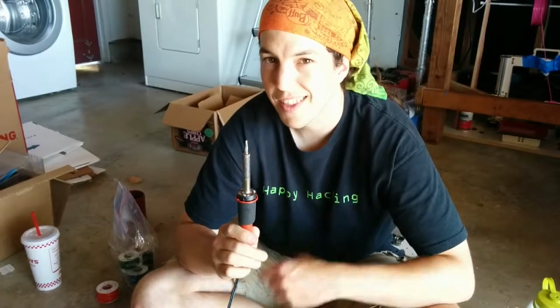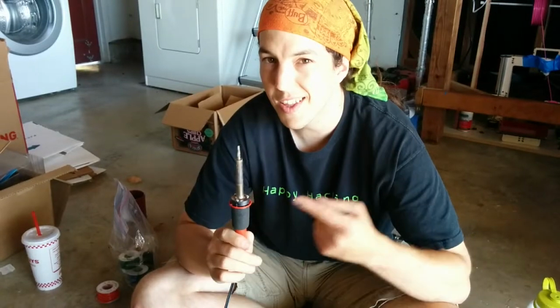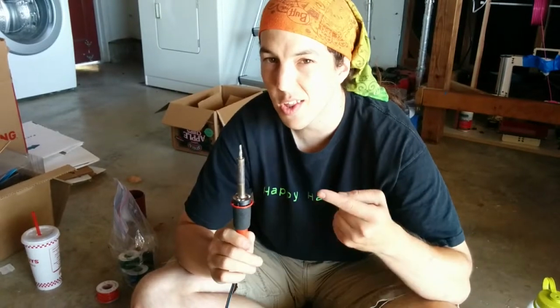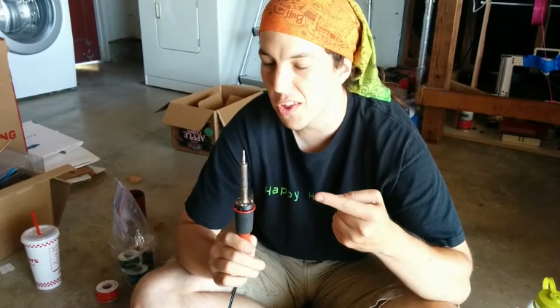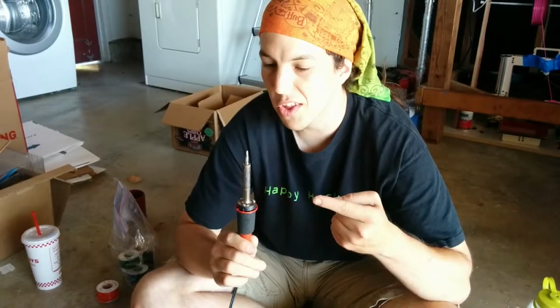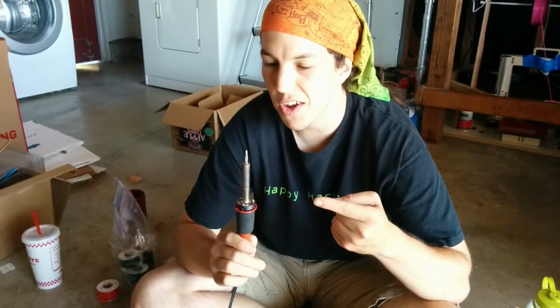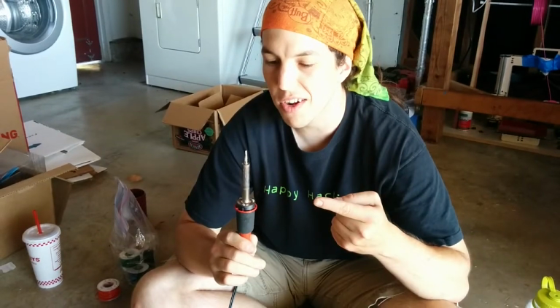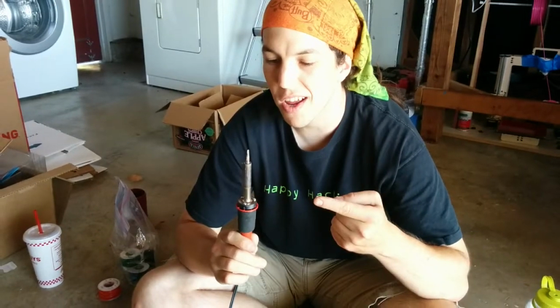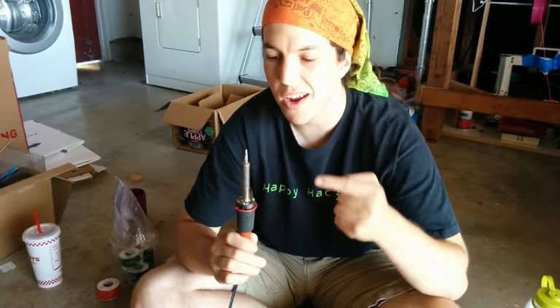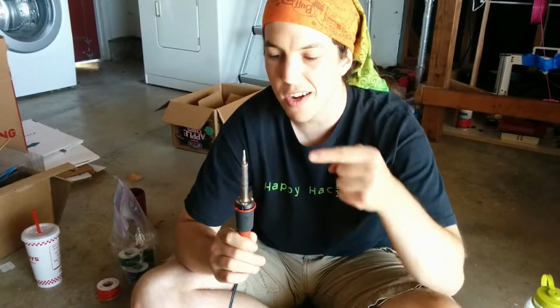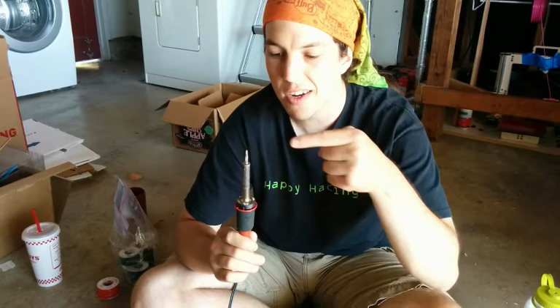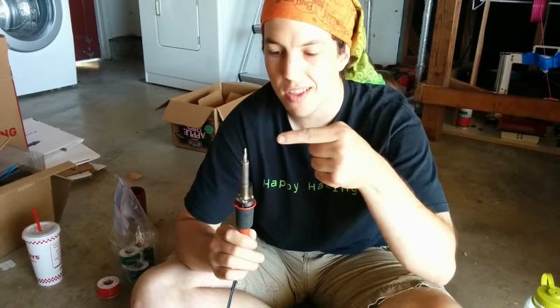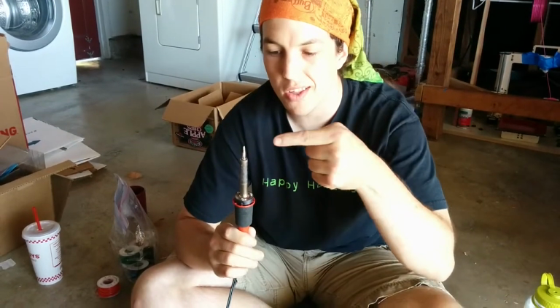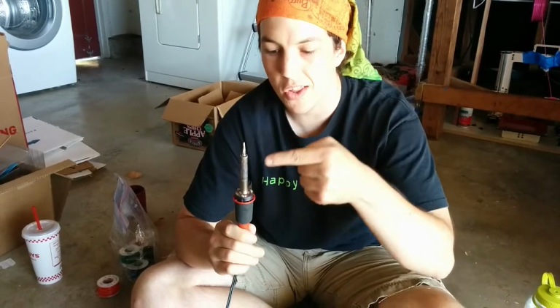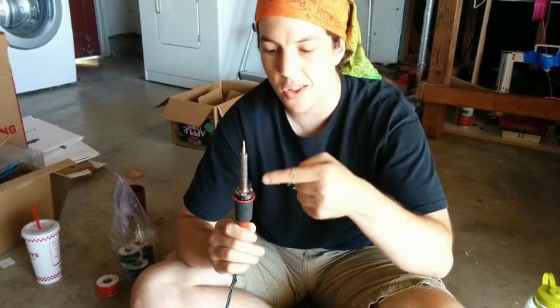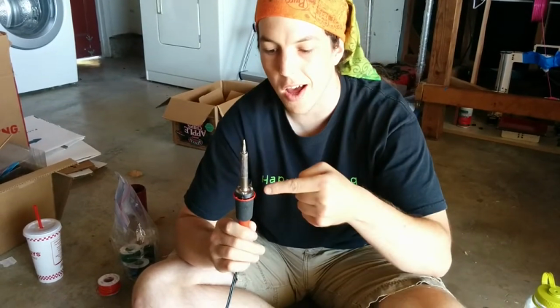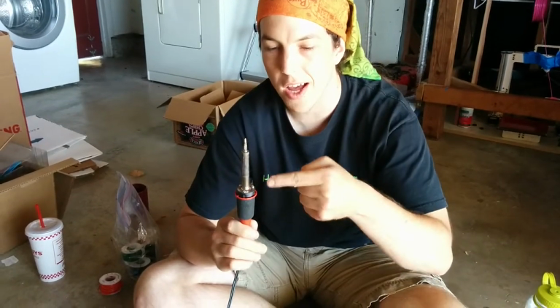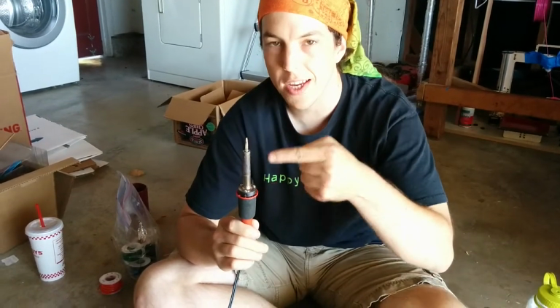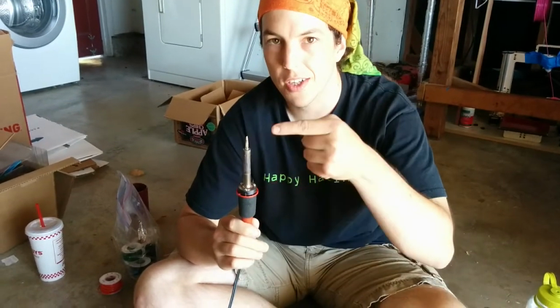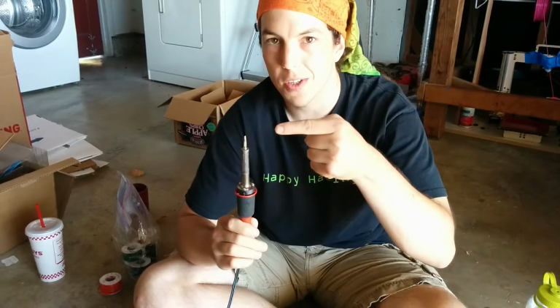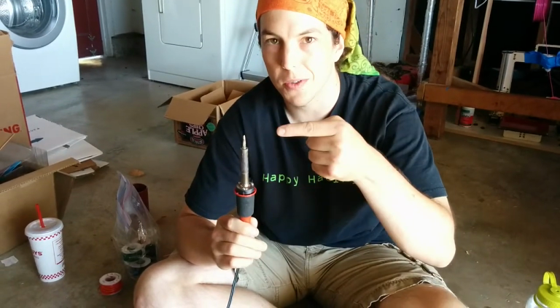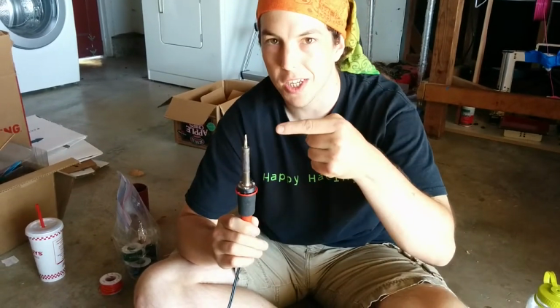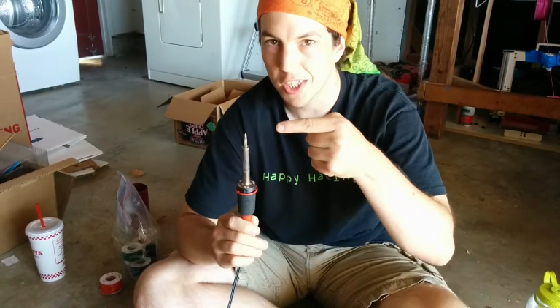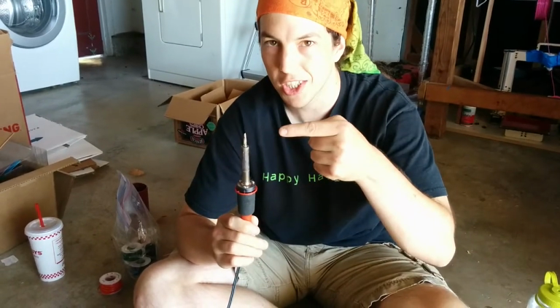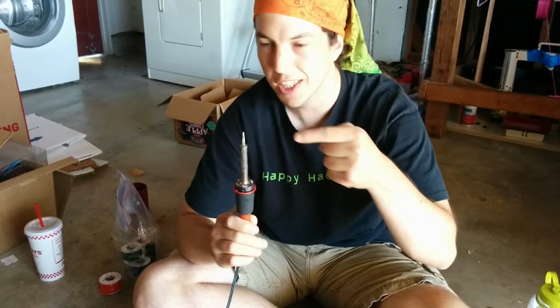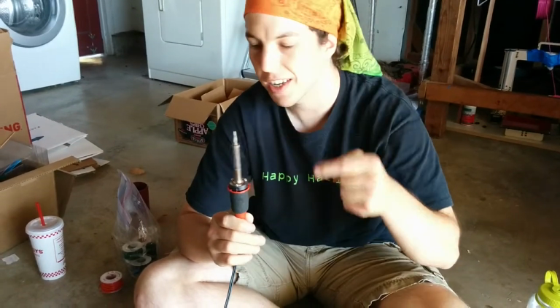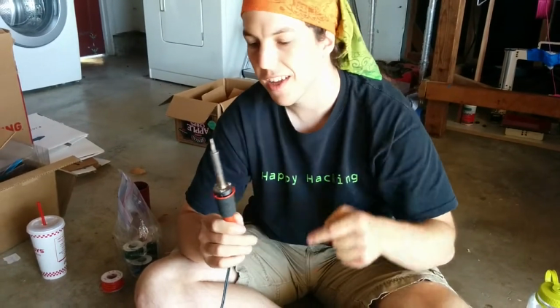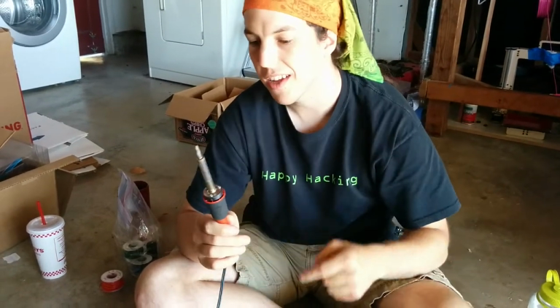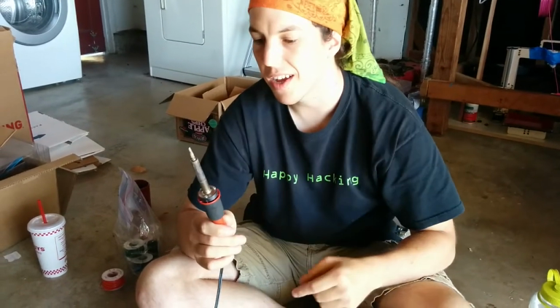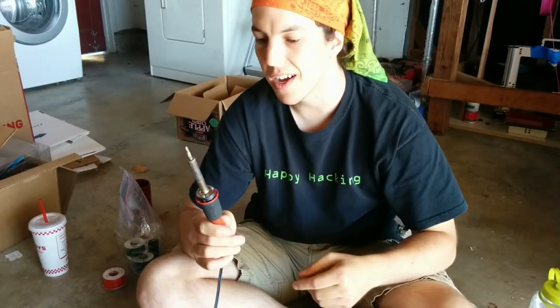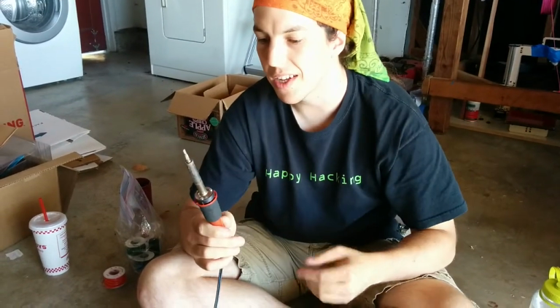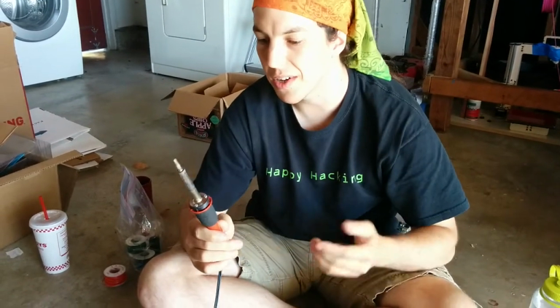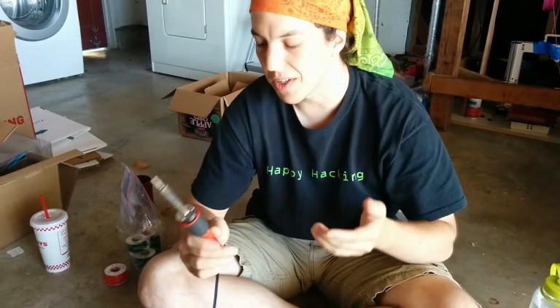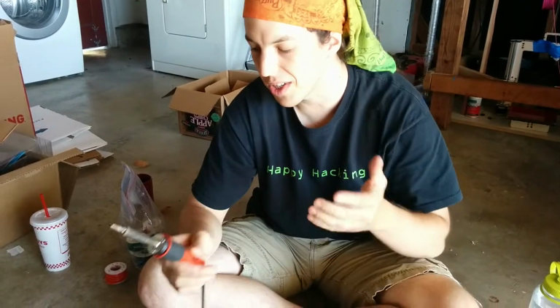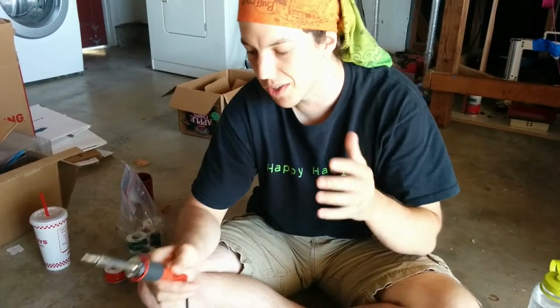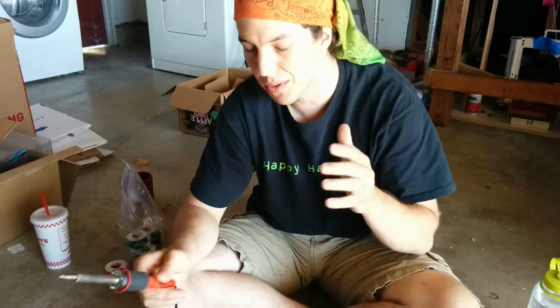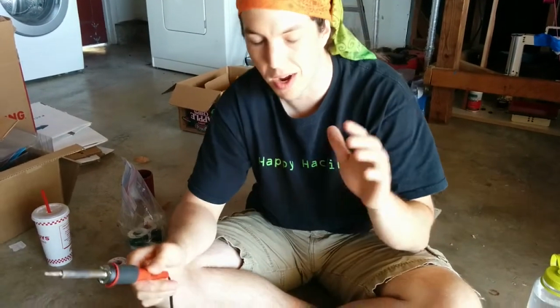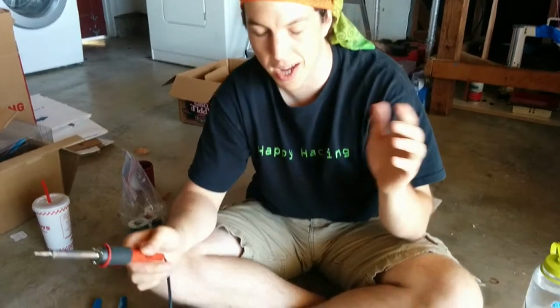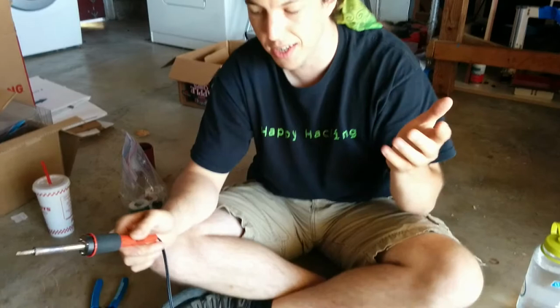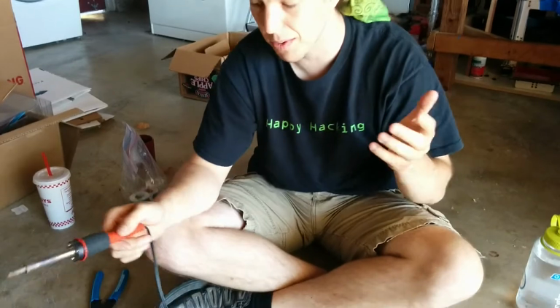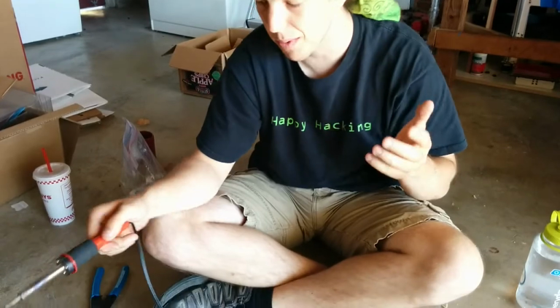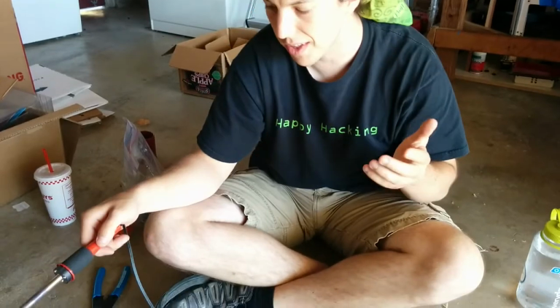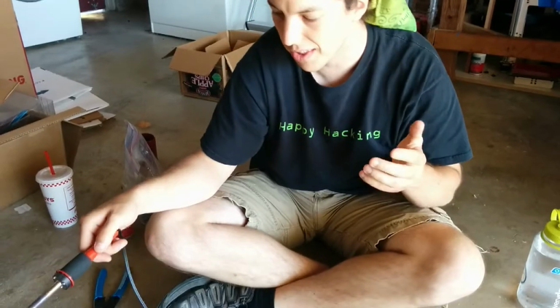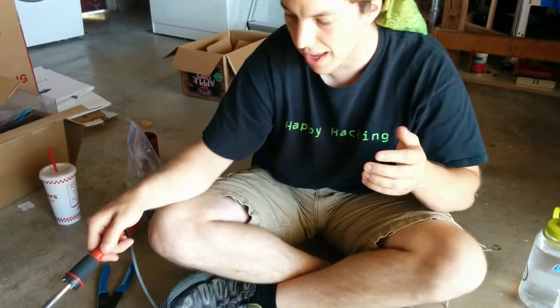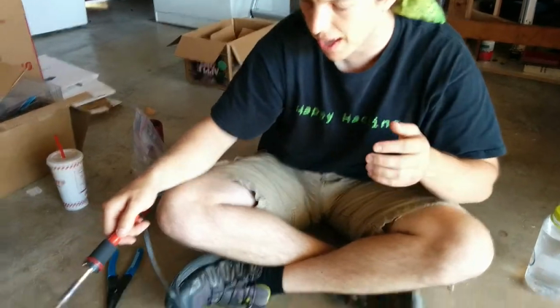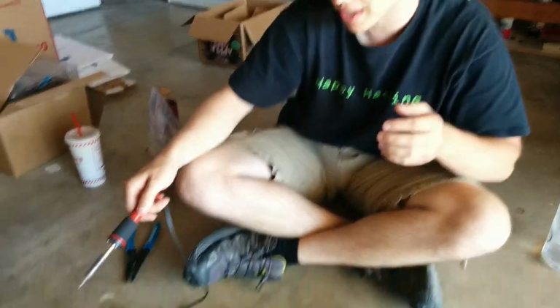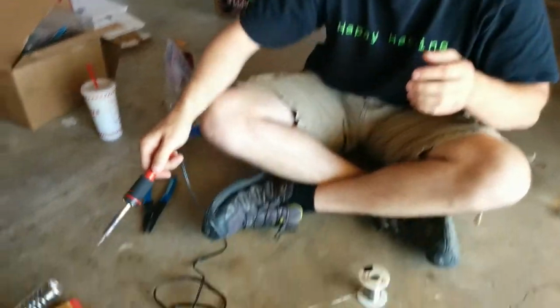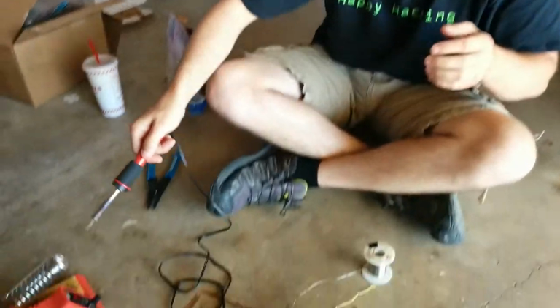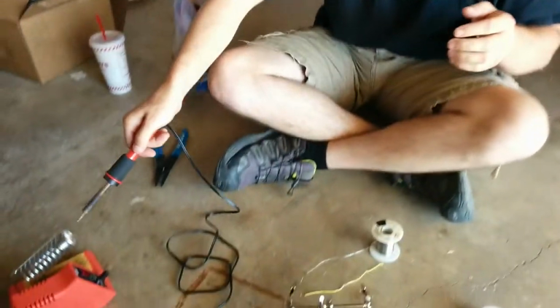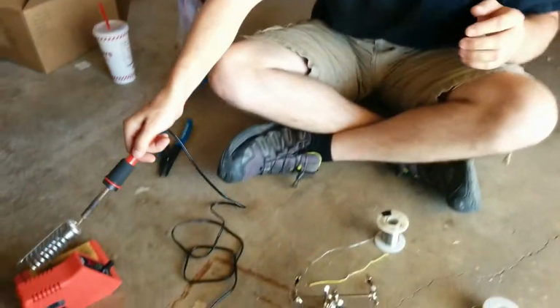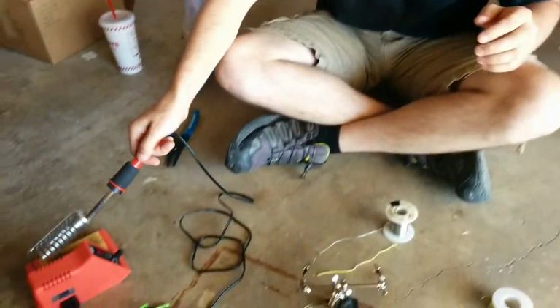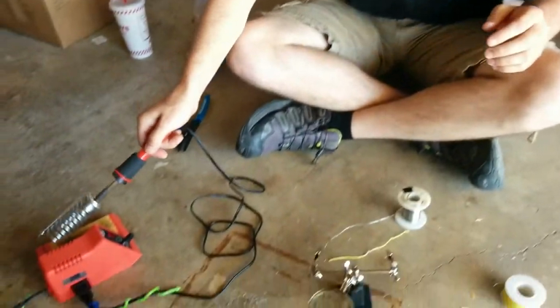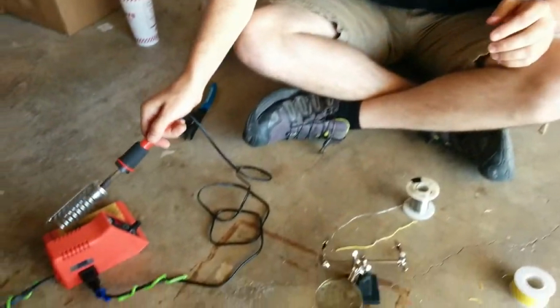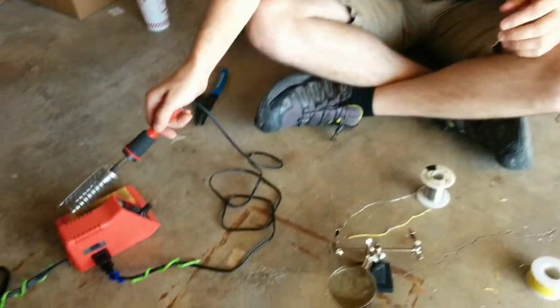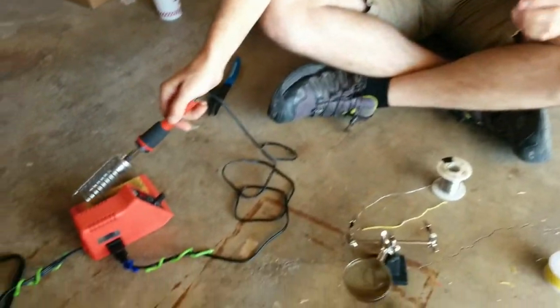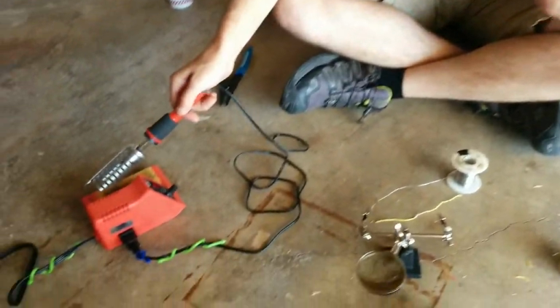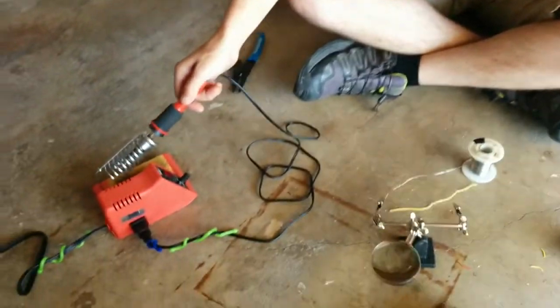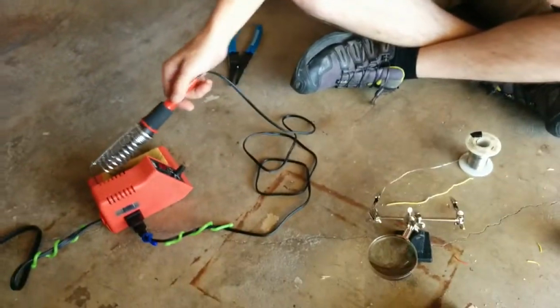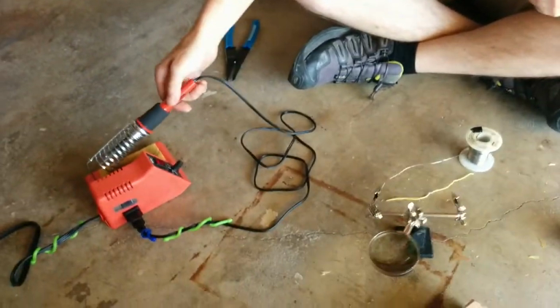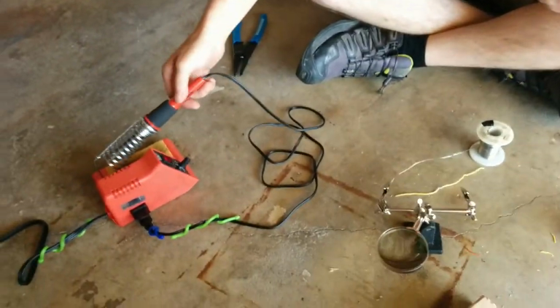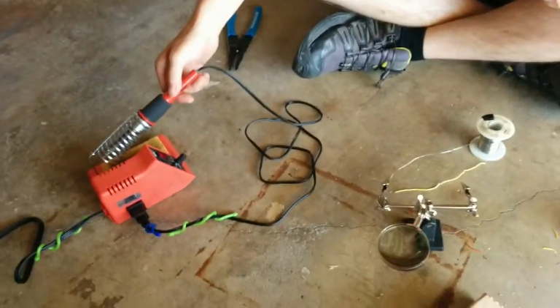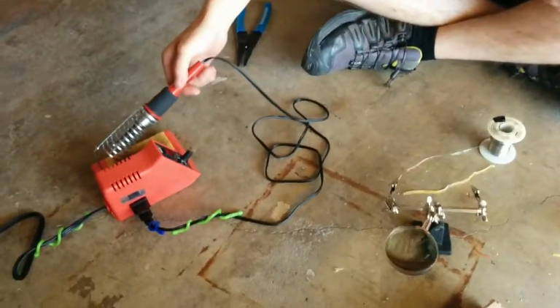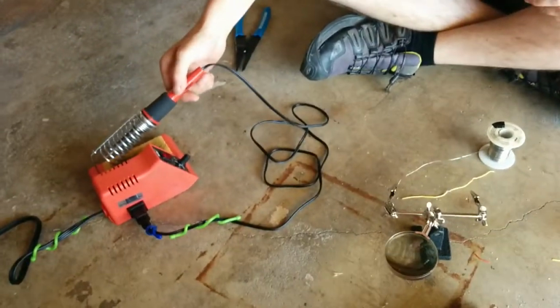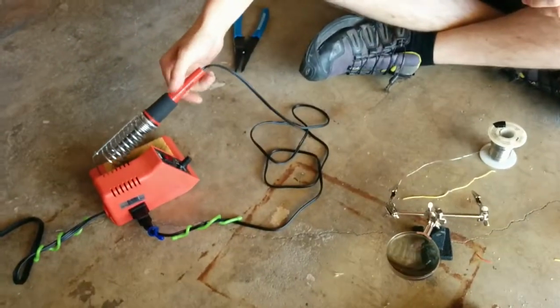This is a soldering iron. This is hot — don't touch it. You don't need to. I did it once and ended up having a blister on my hand for a week.